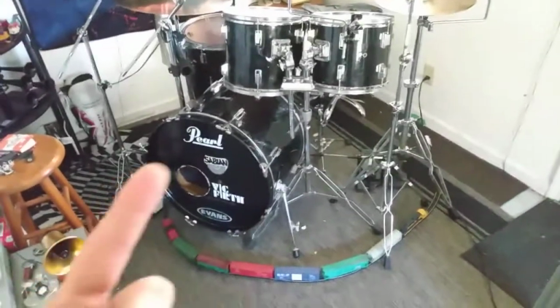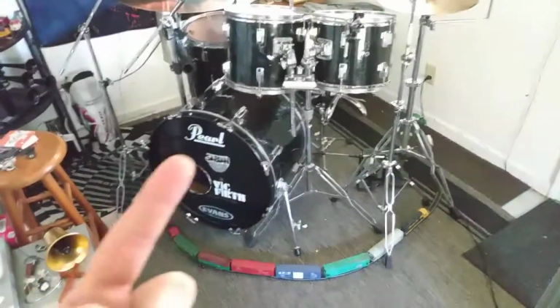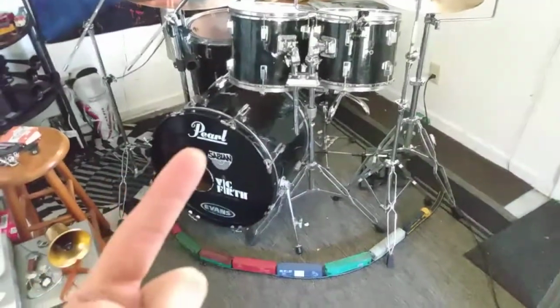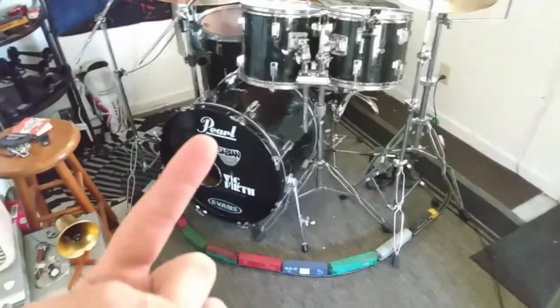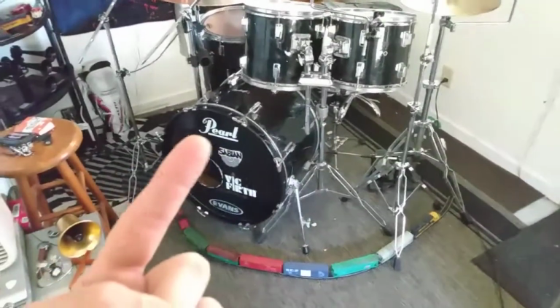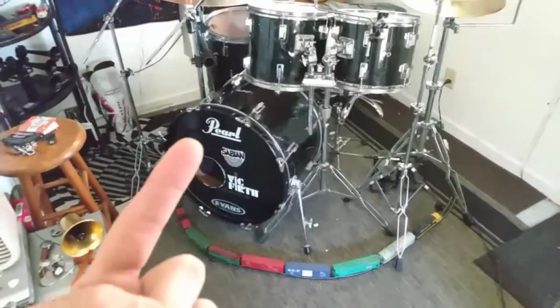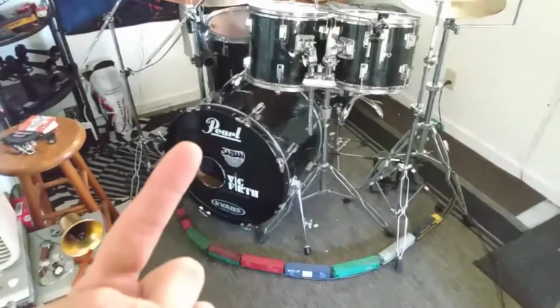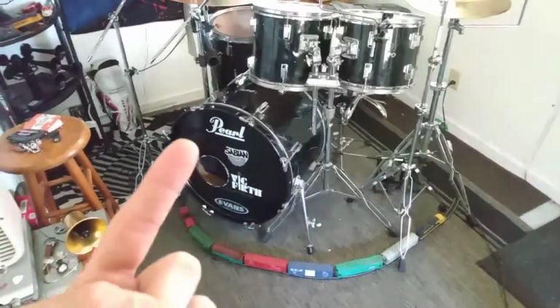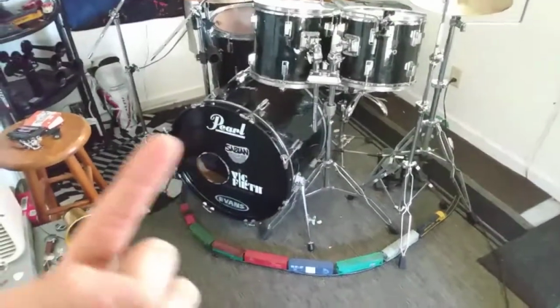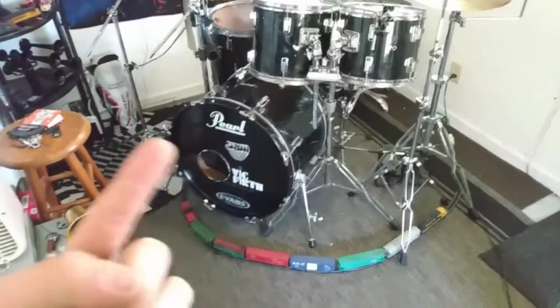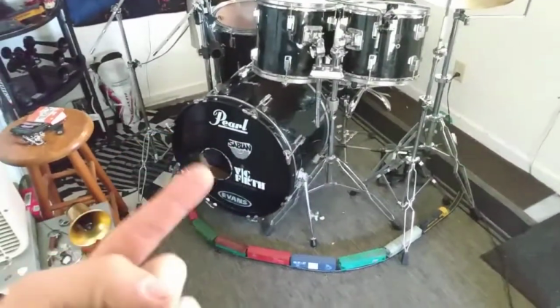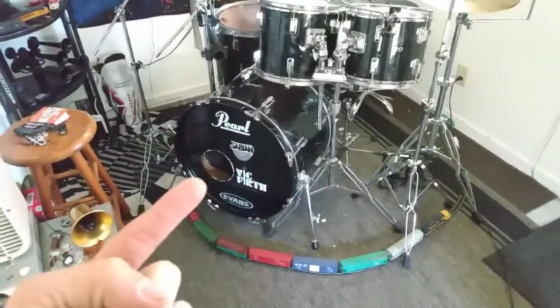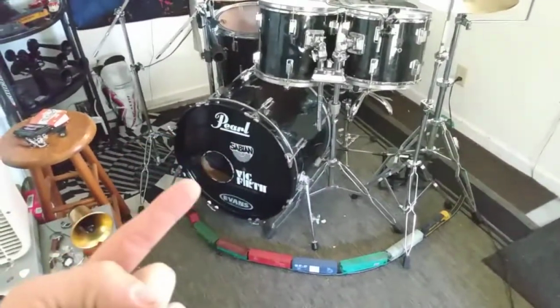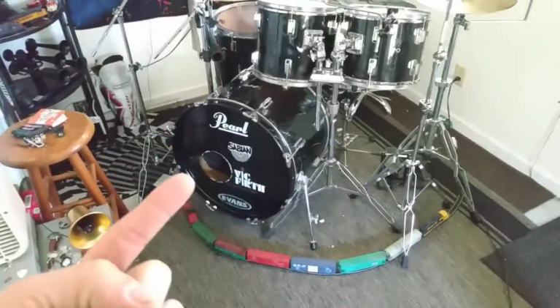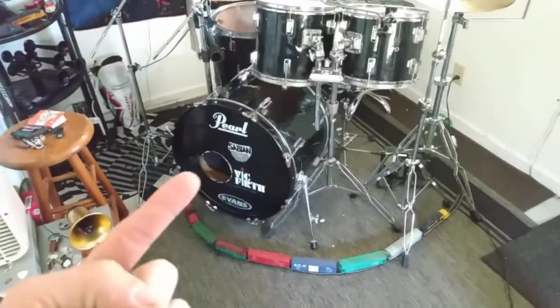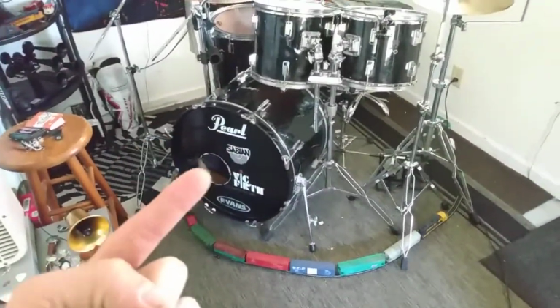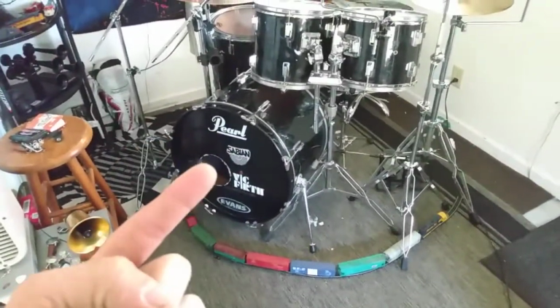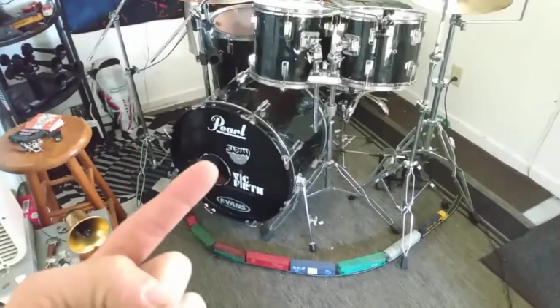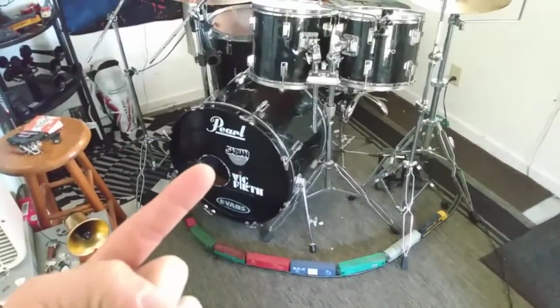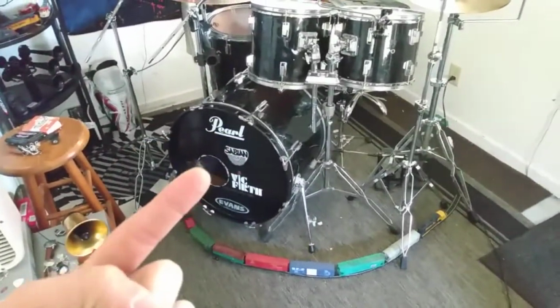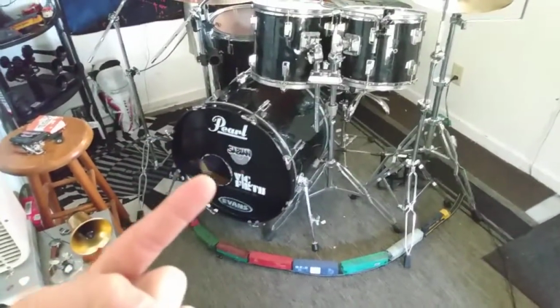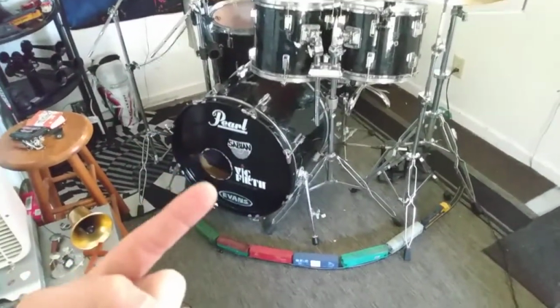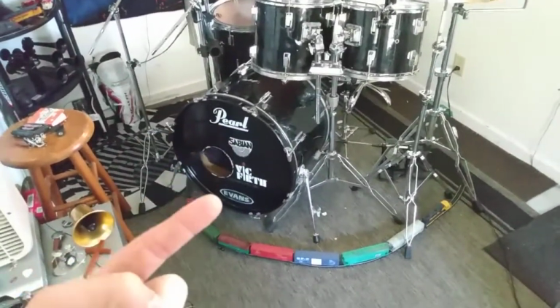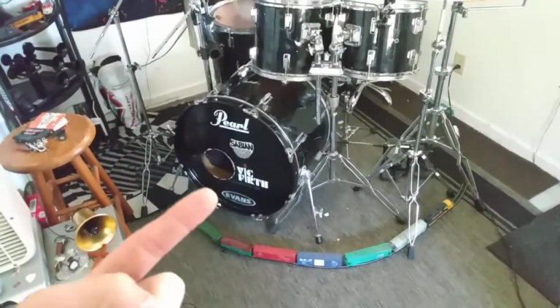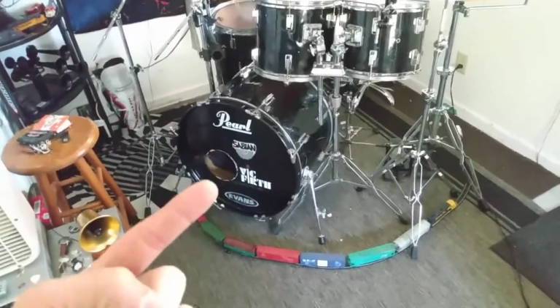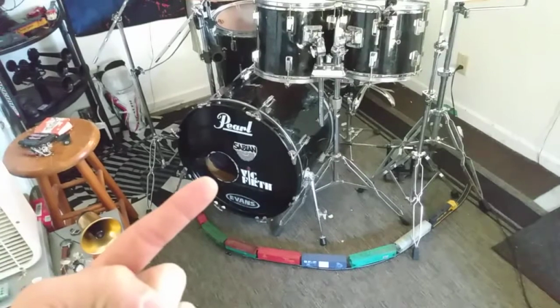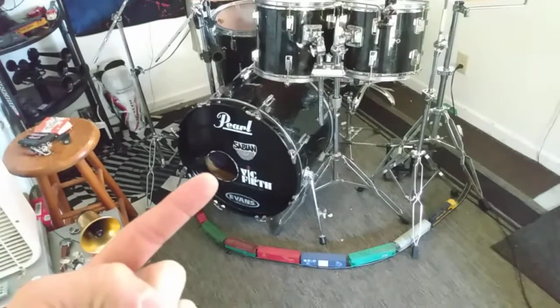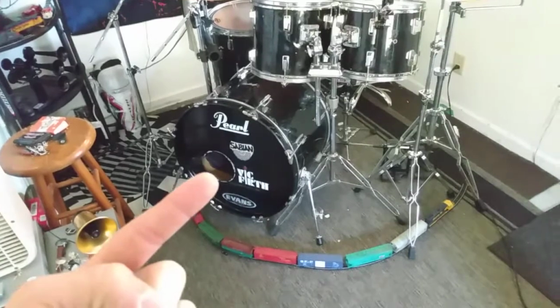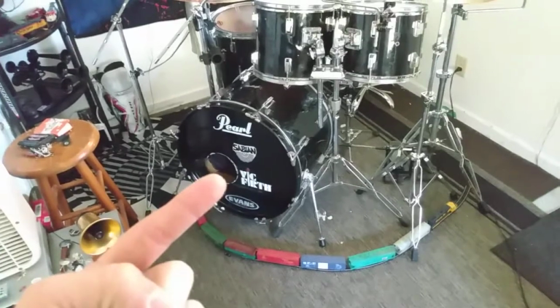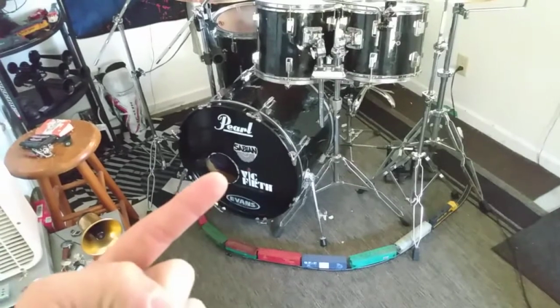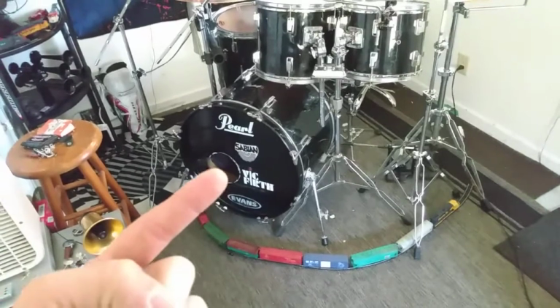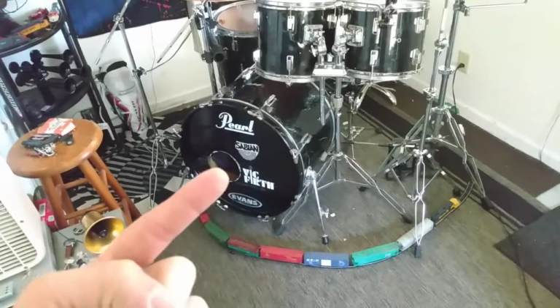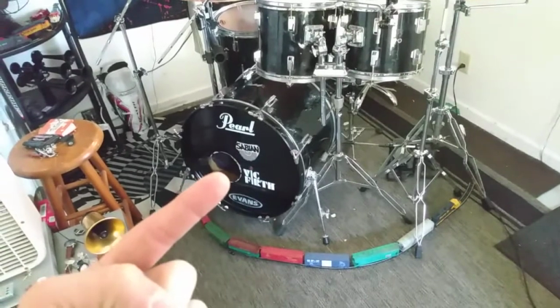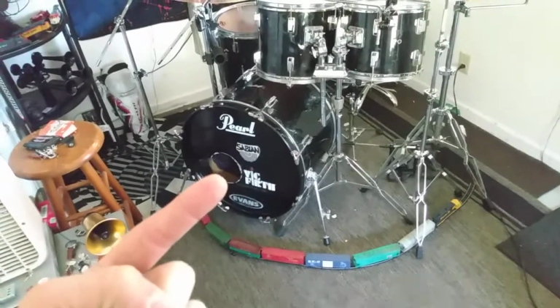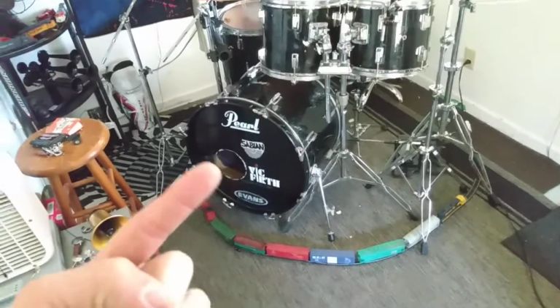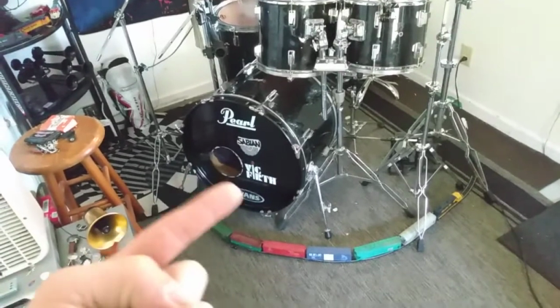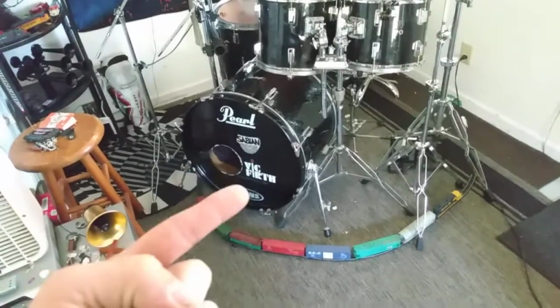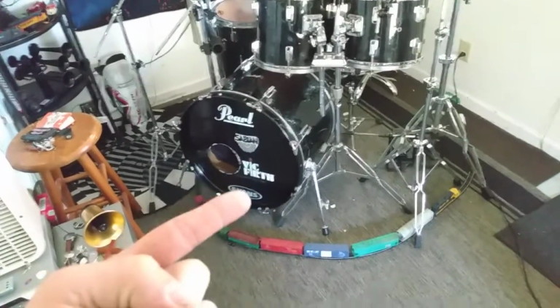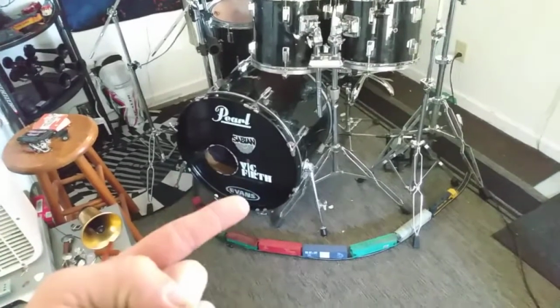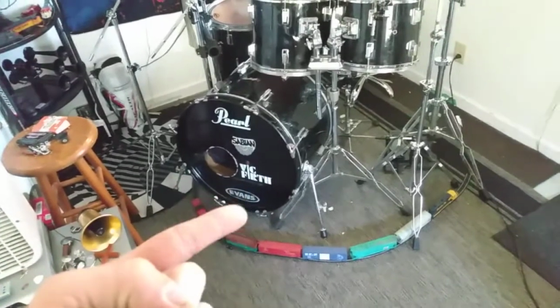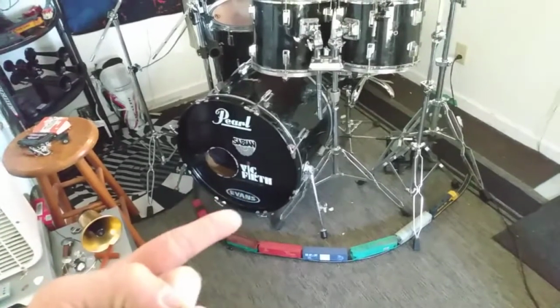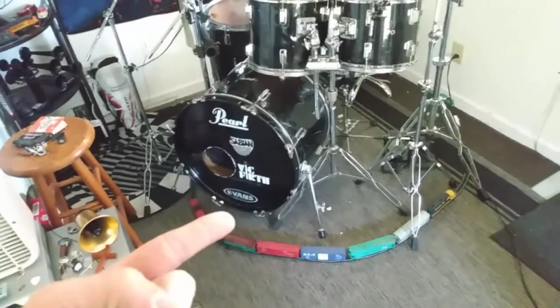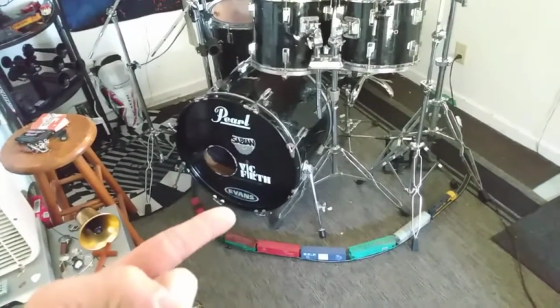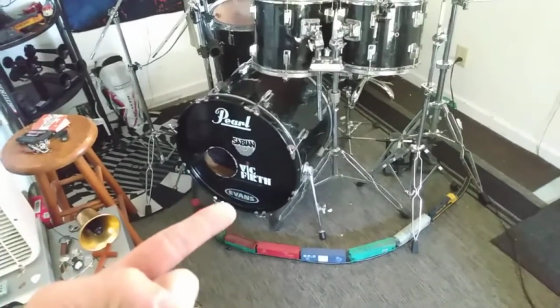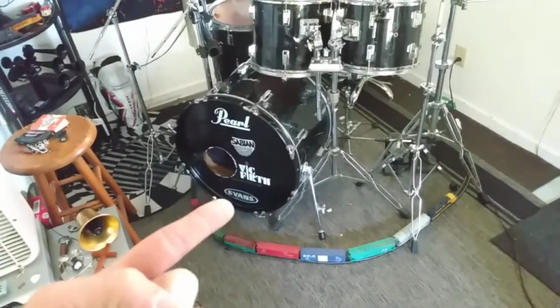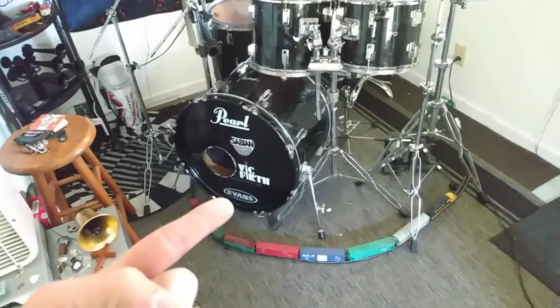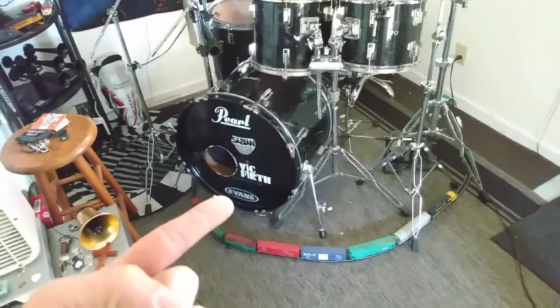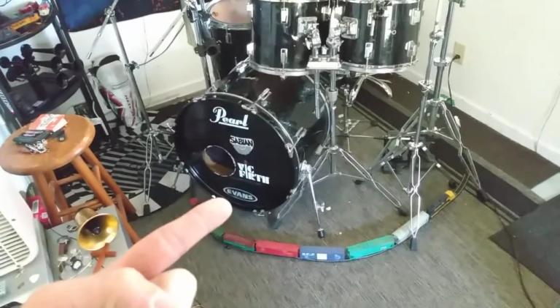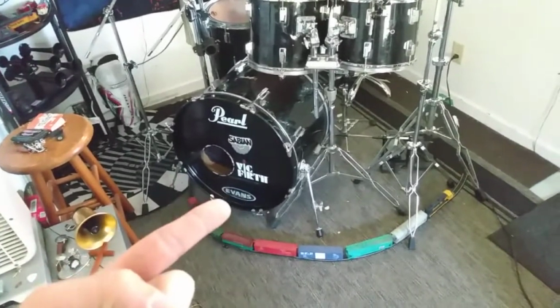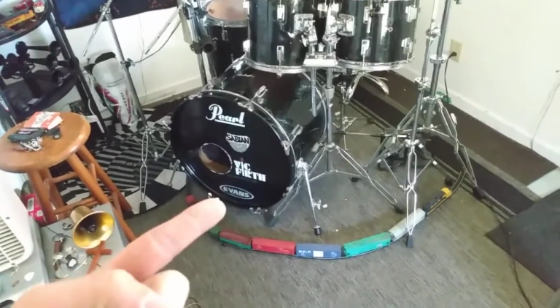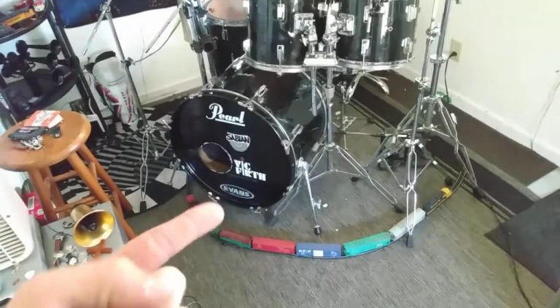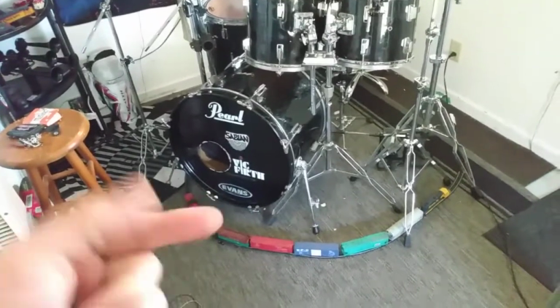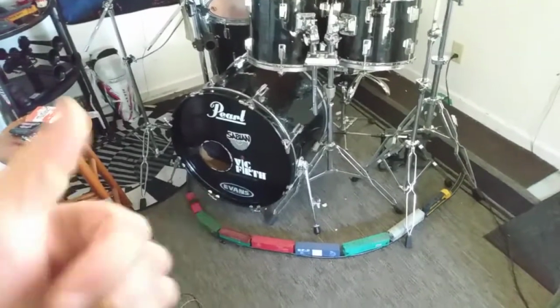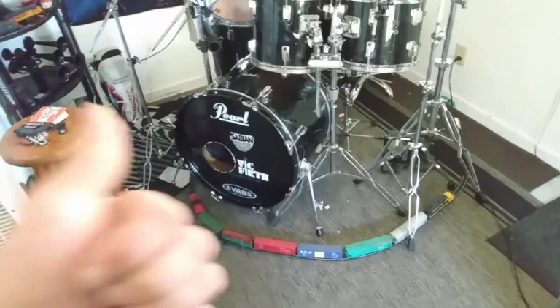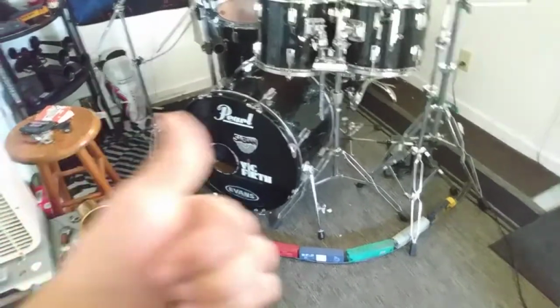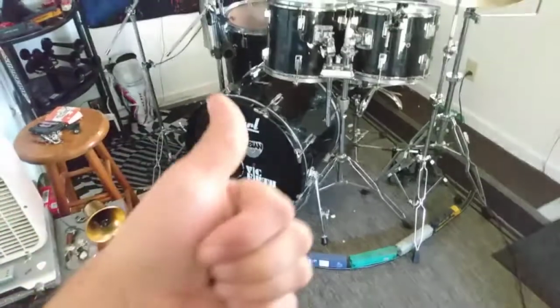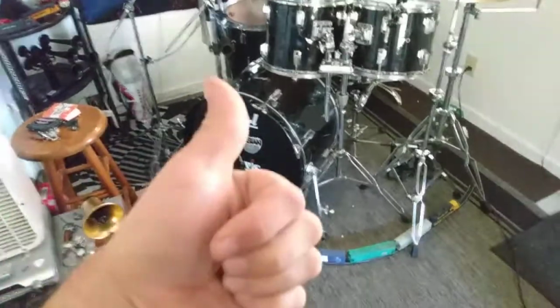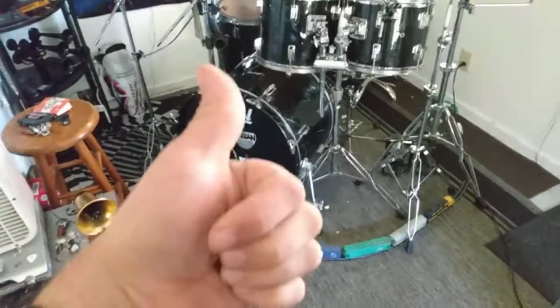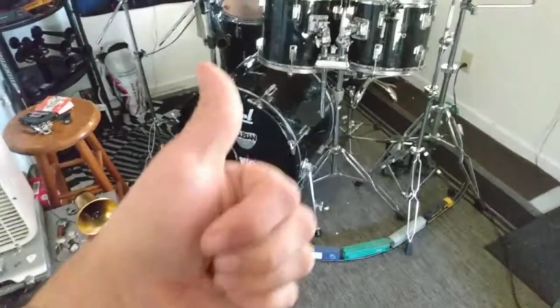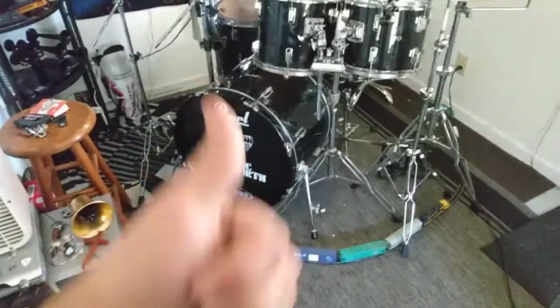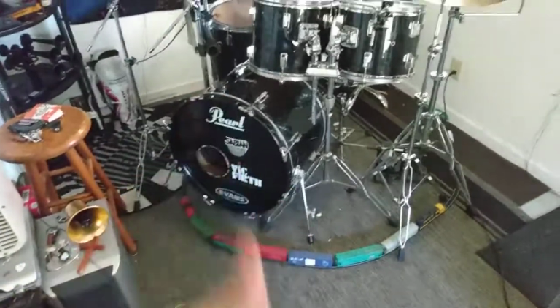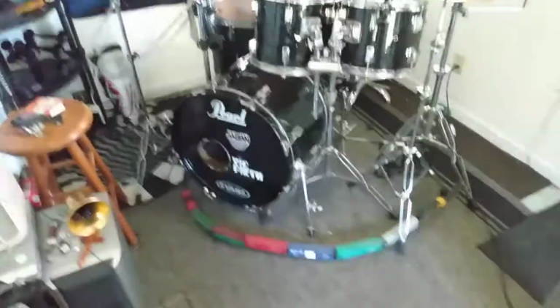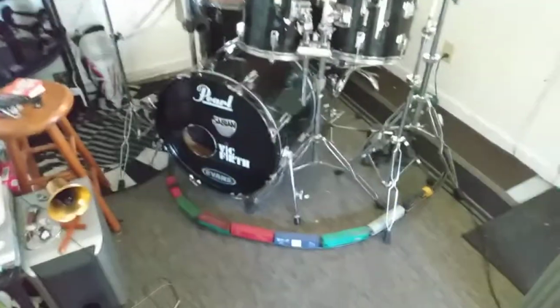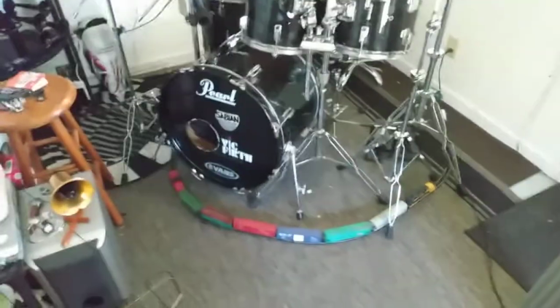Pearl Drums, Sabian Cymbals, Vic Firth Drumsticks, Evans Drum Heads — those are my brands.